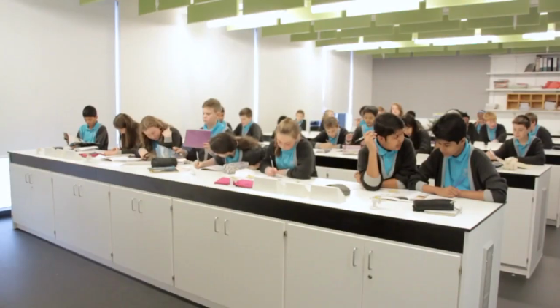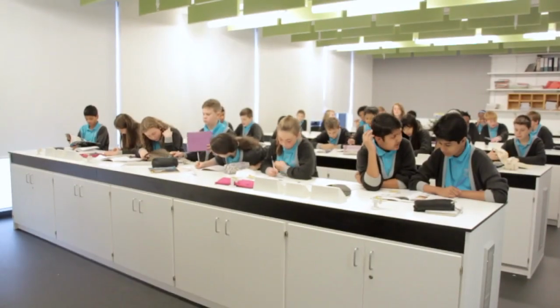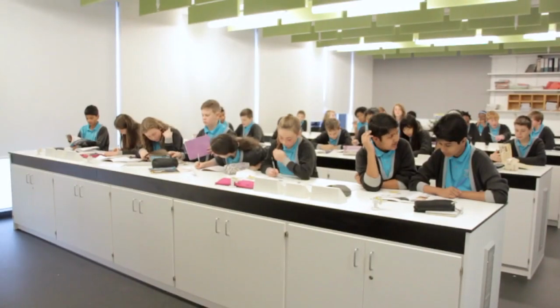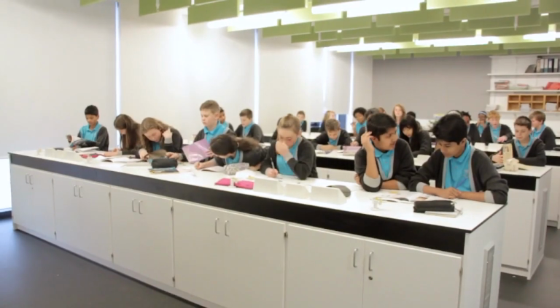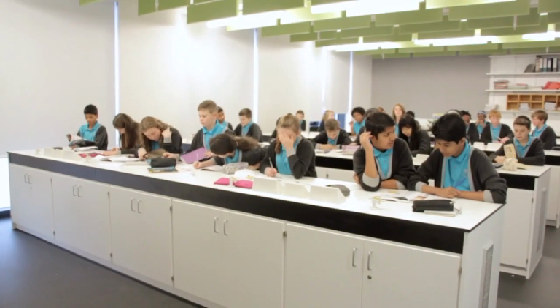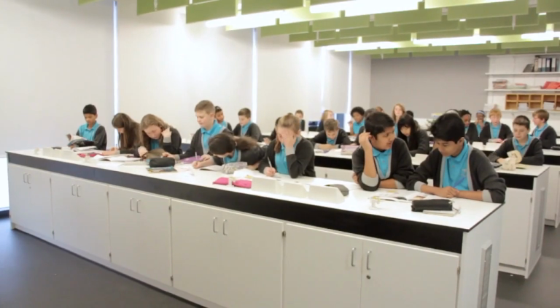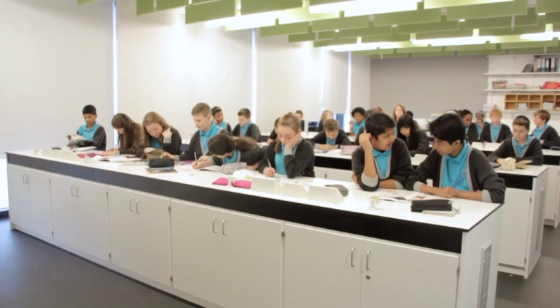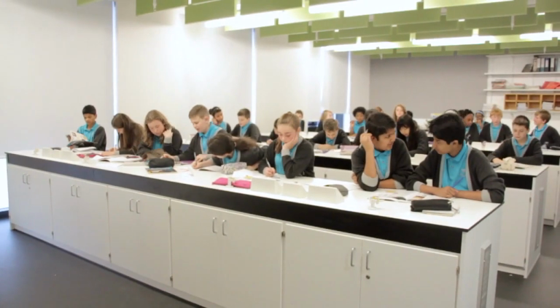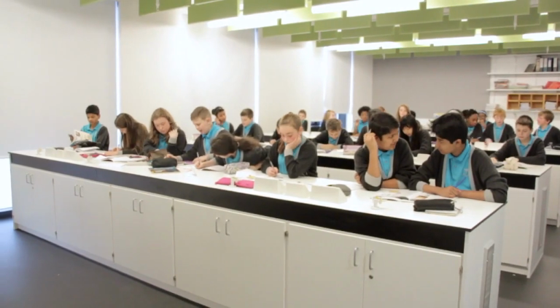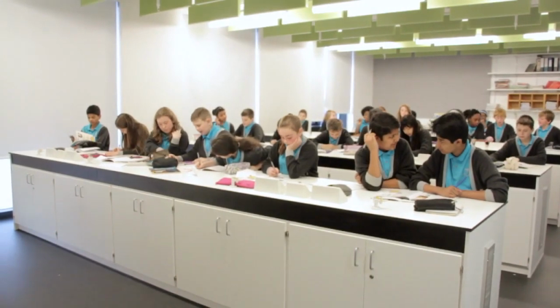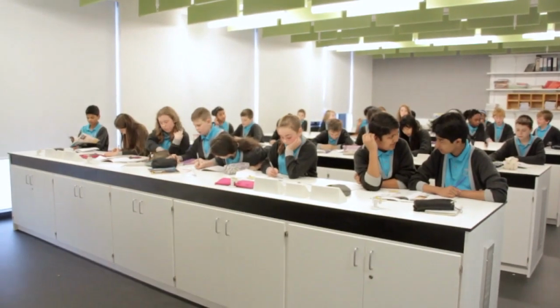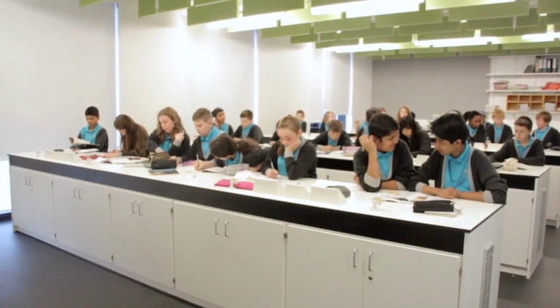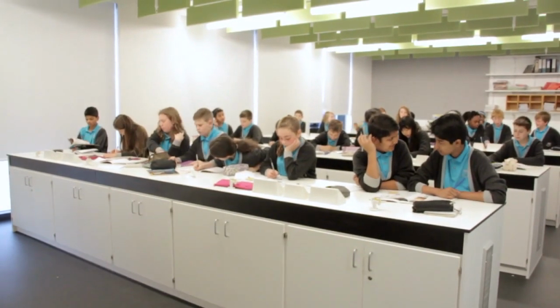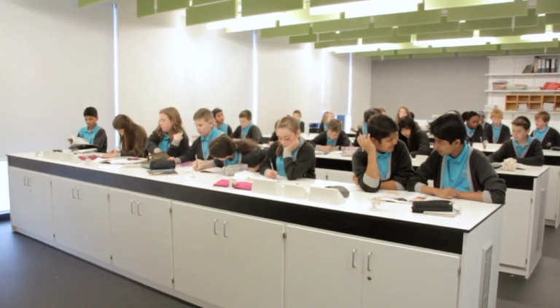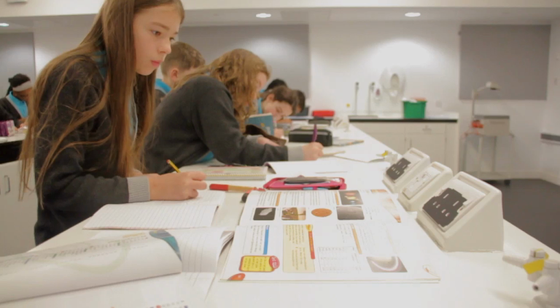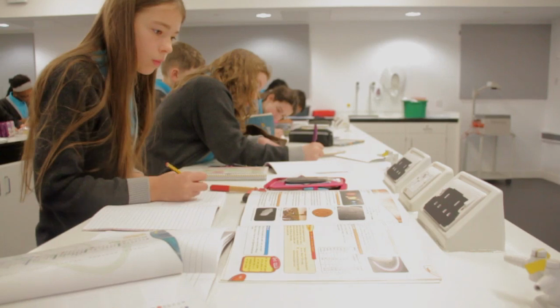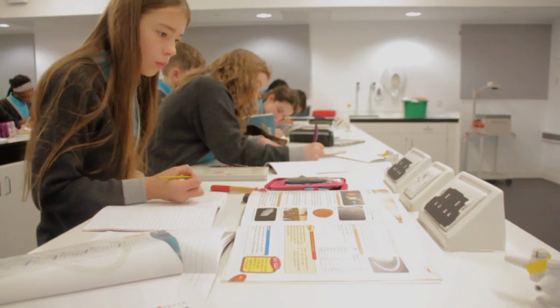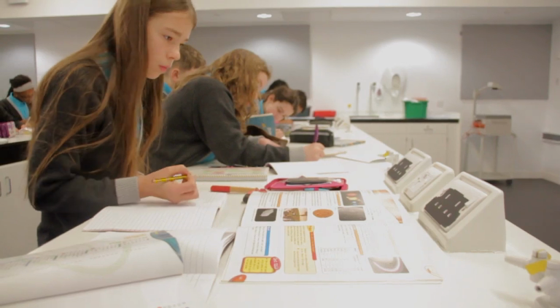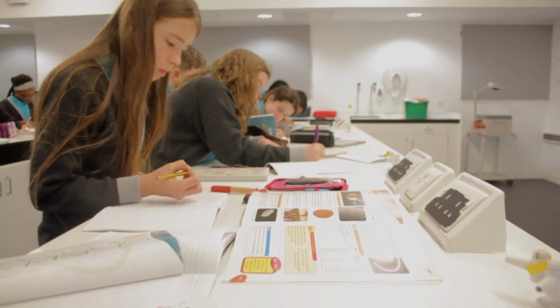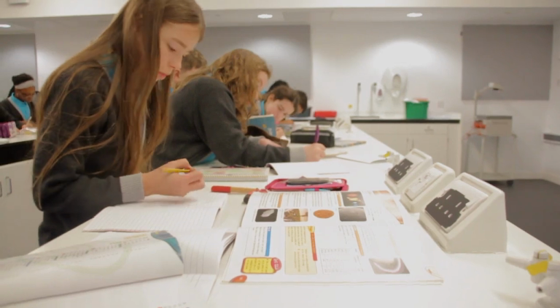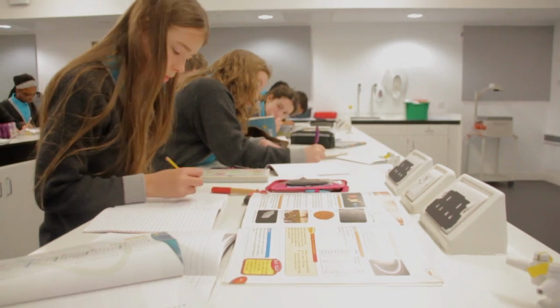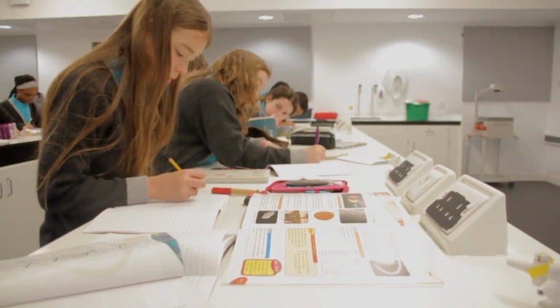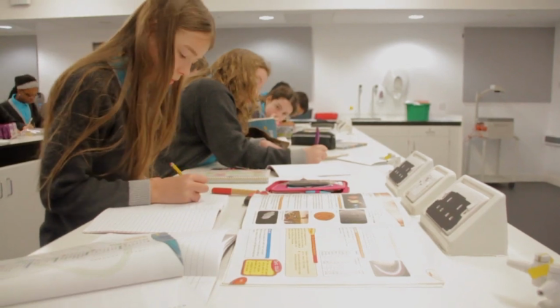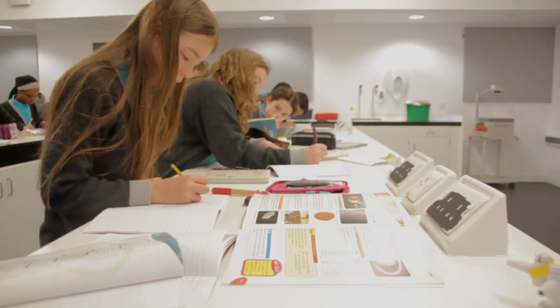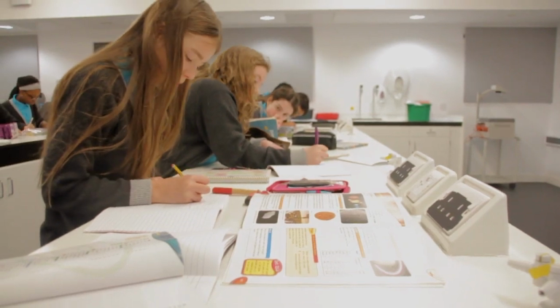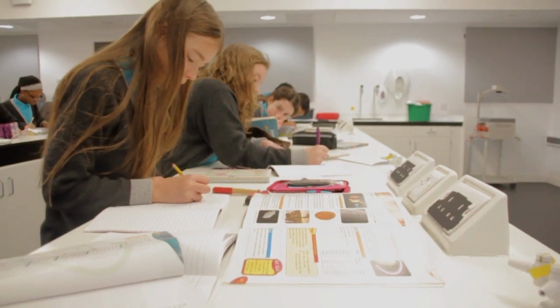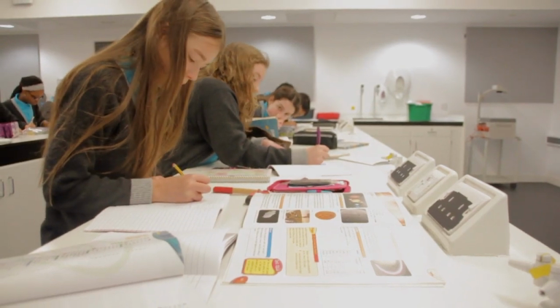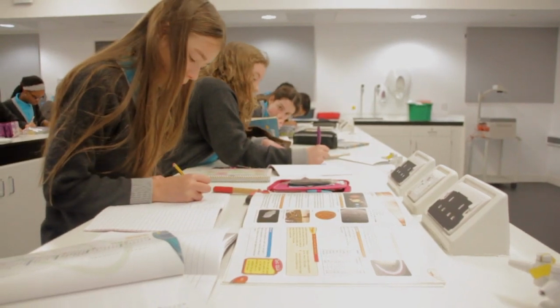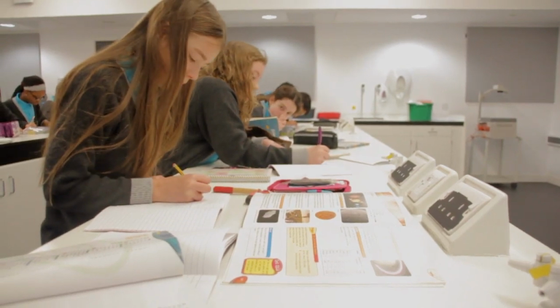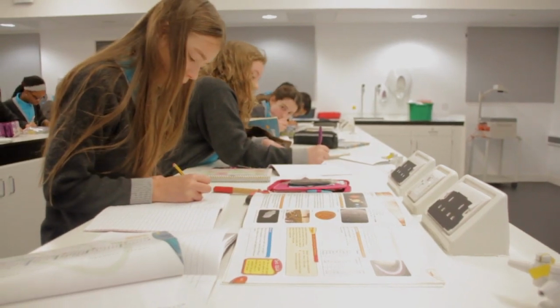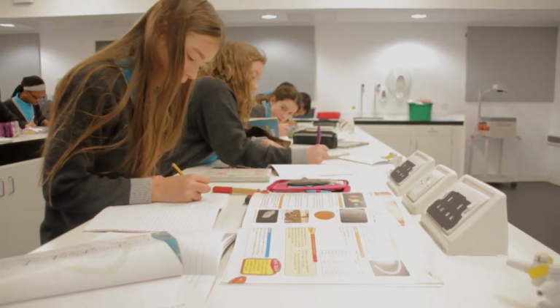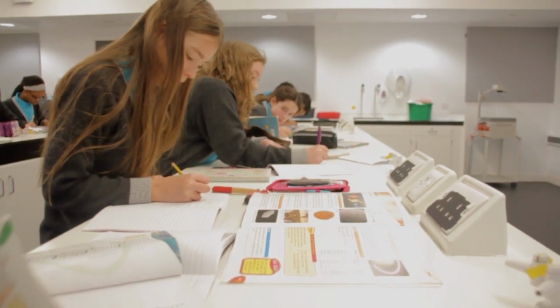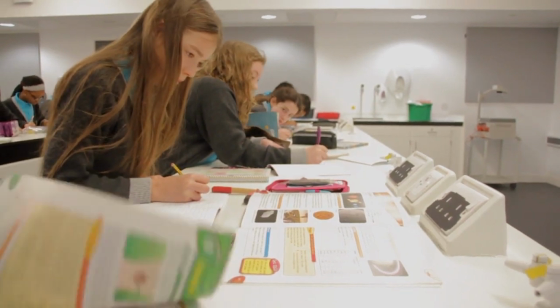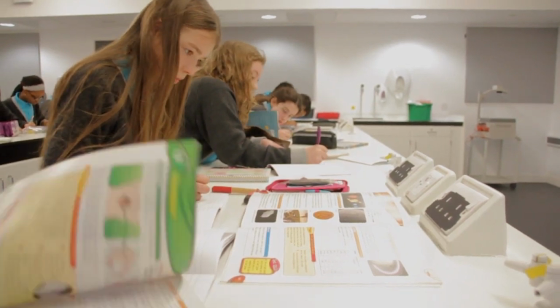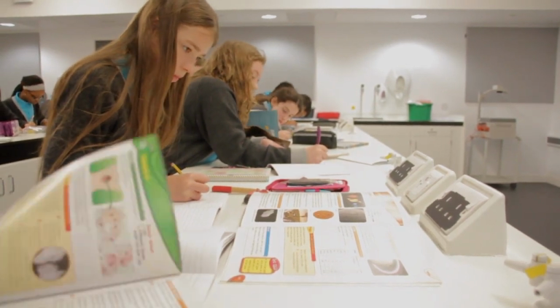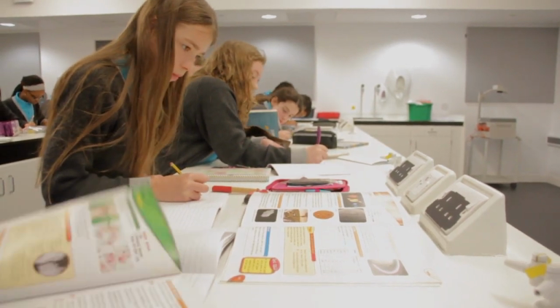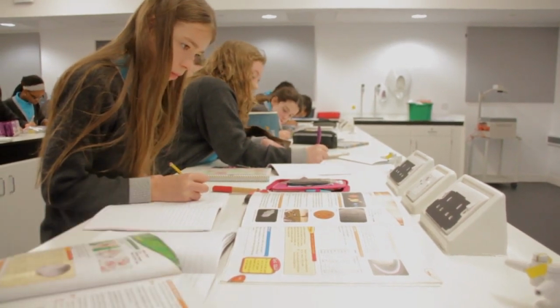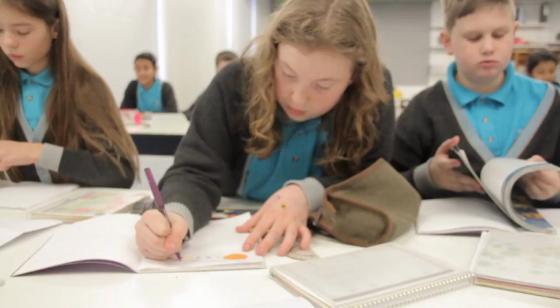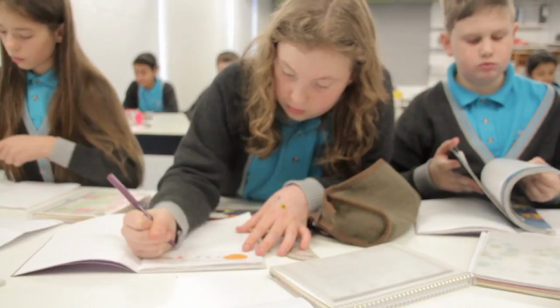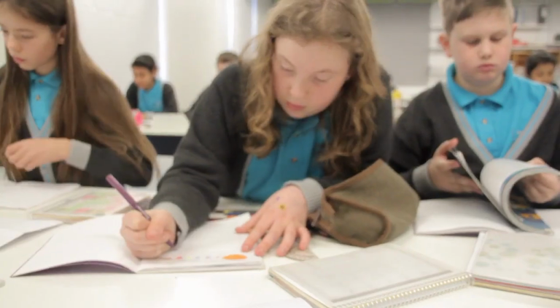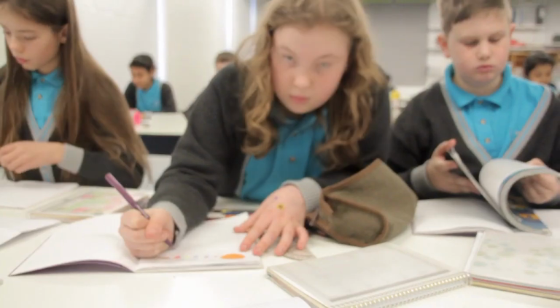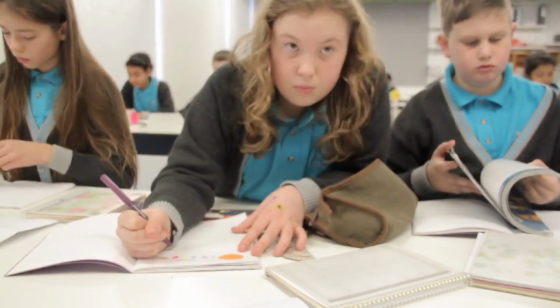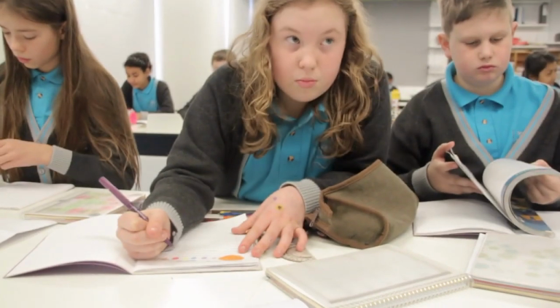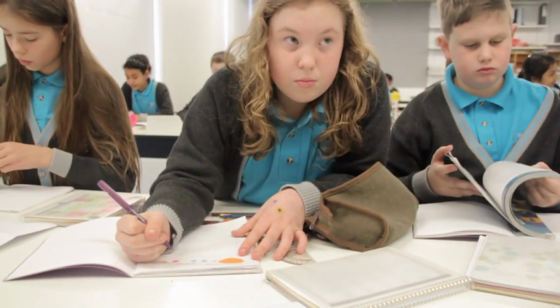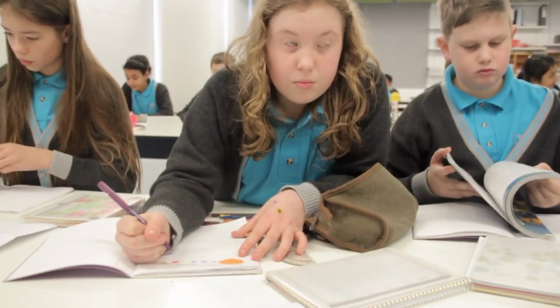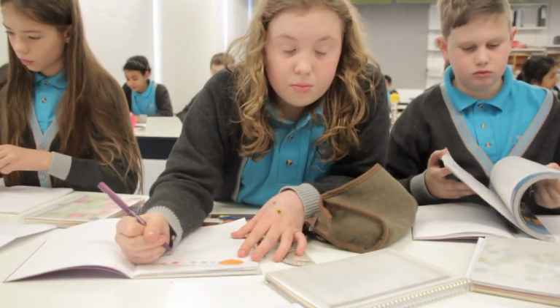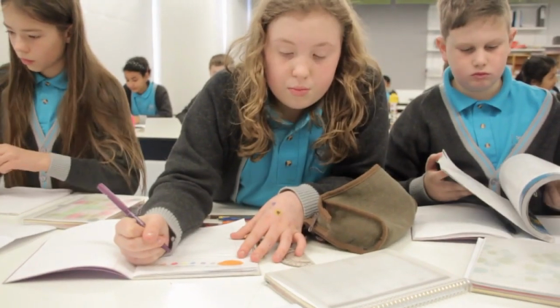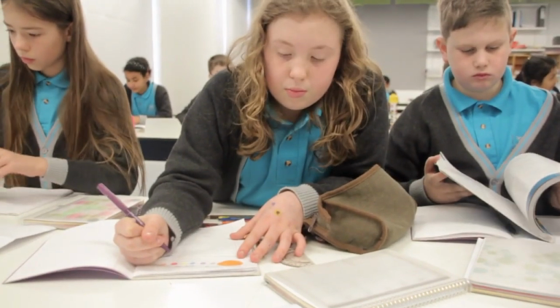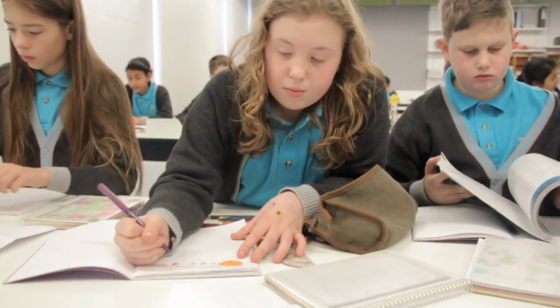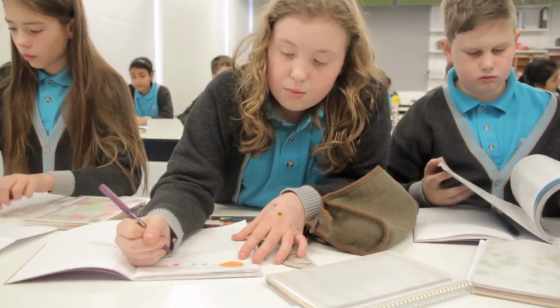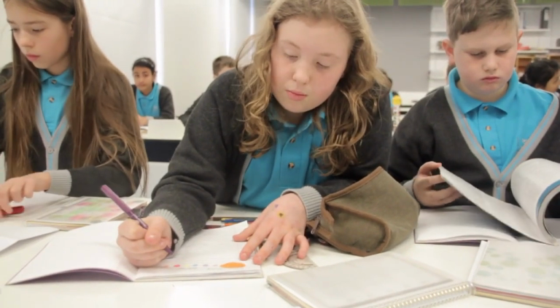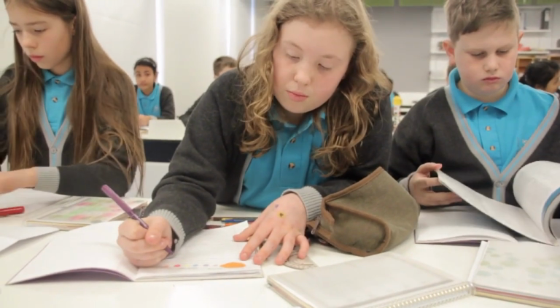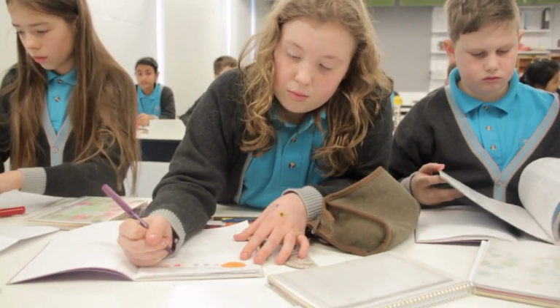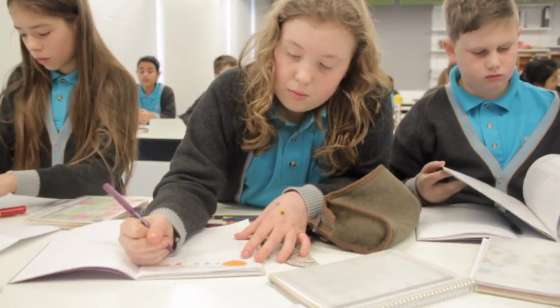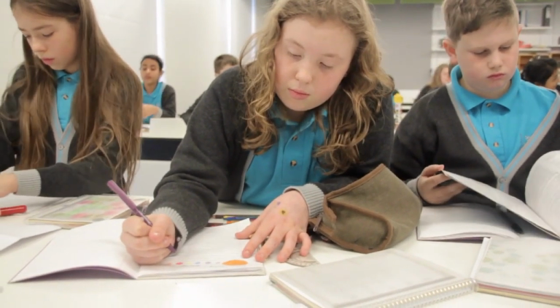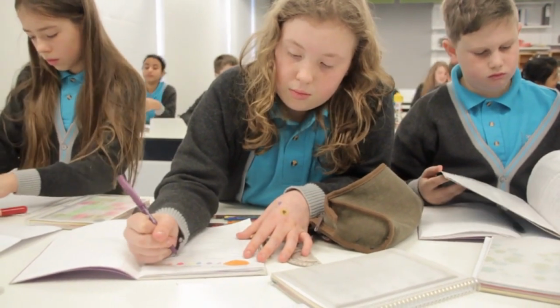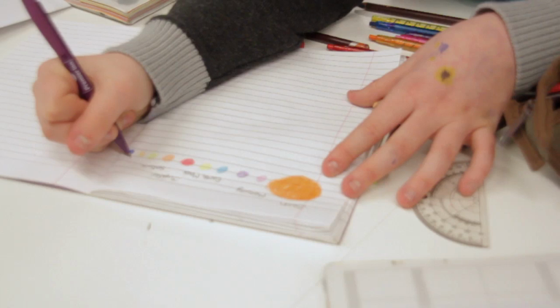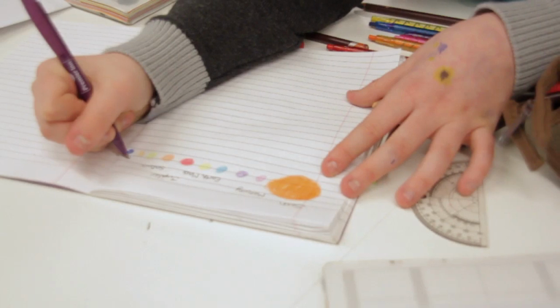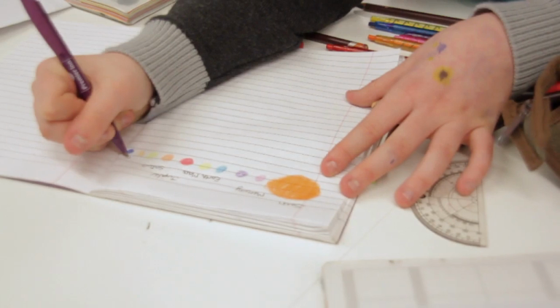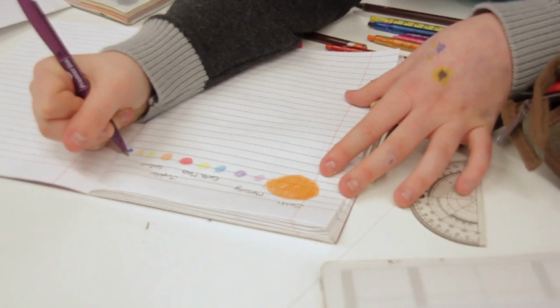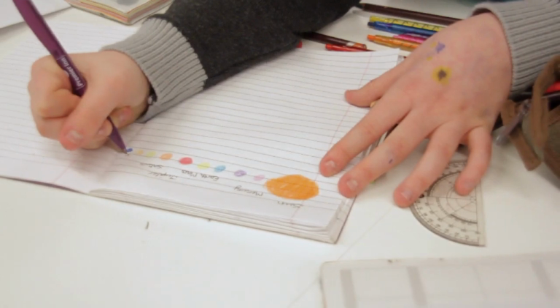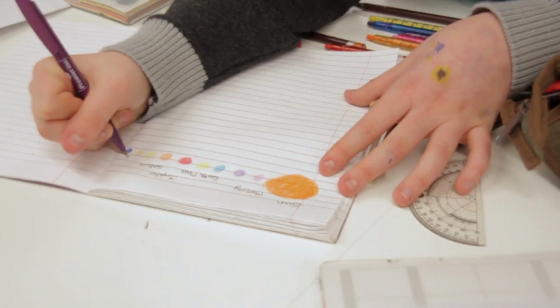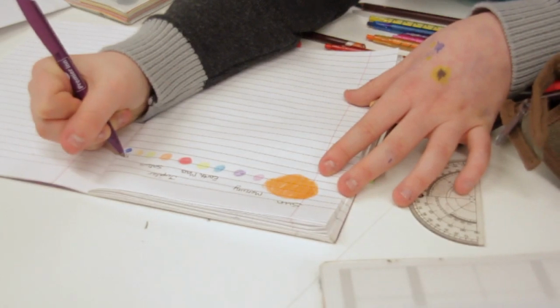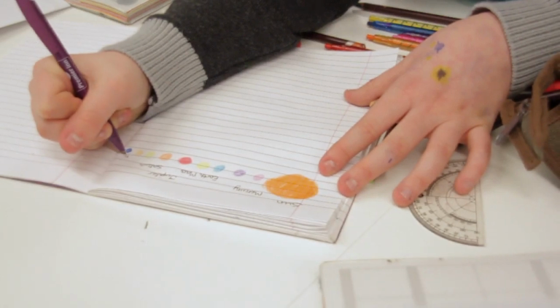We're doing space at the moment in science. We find out about the relationship between different elements of space and we draw diagrams.